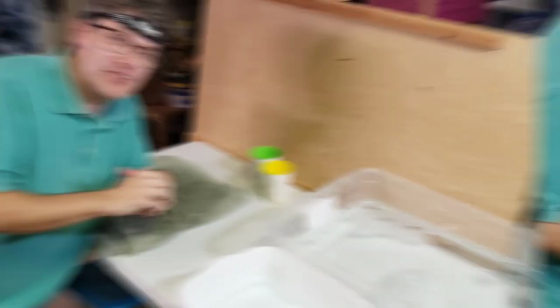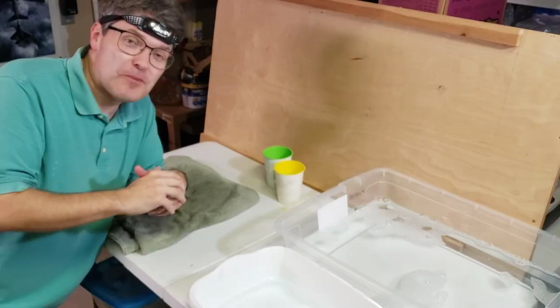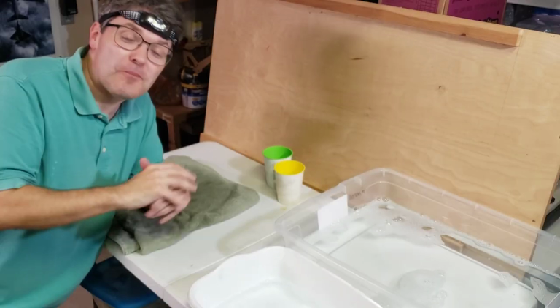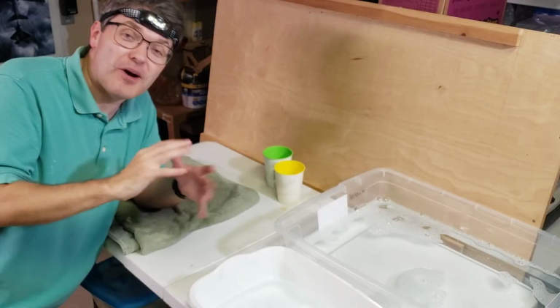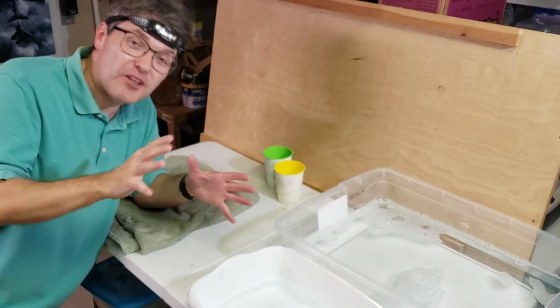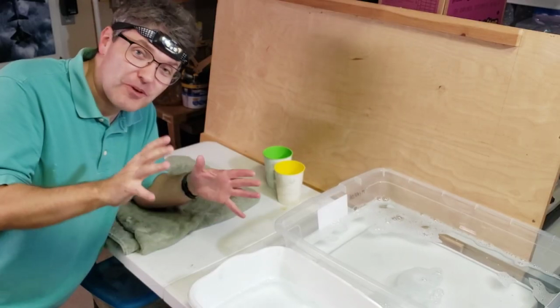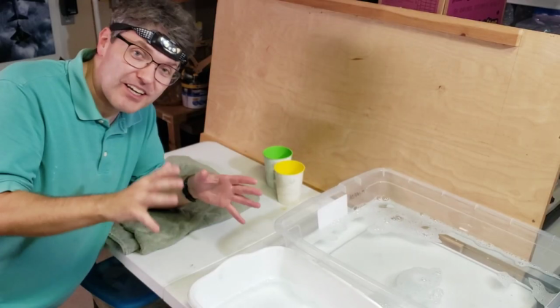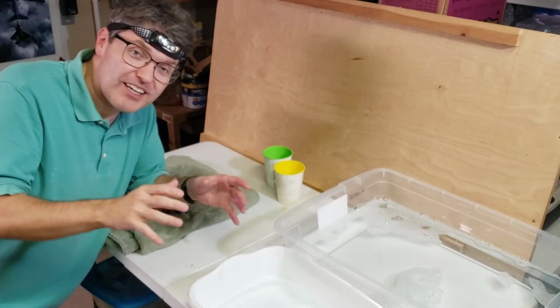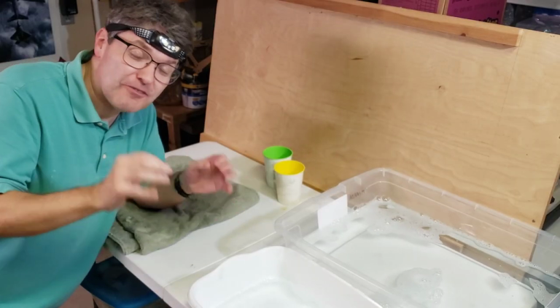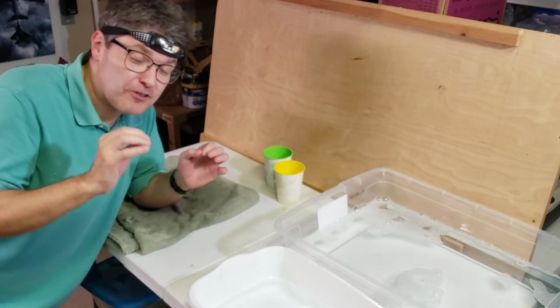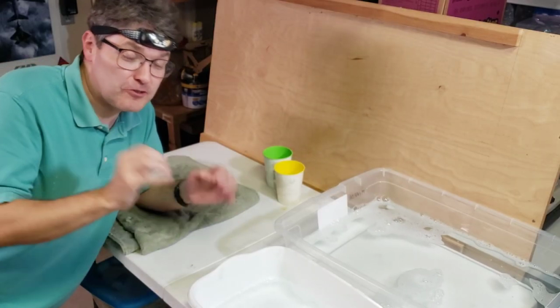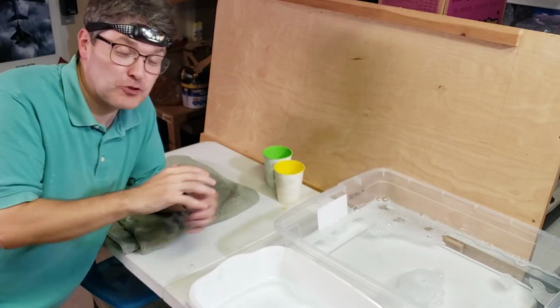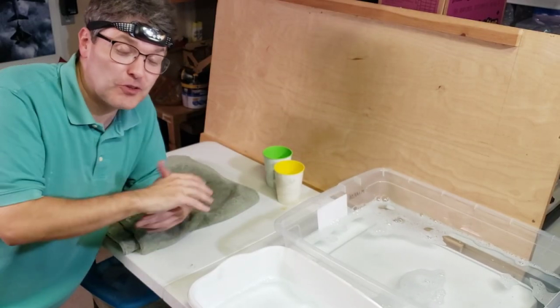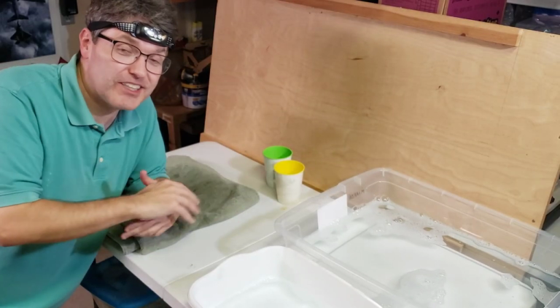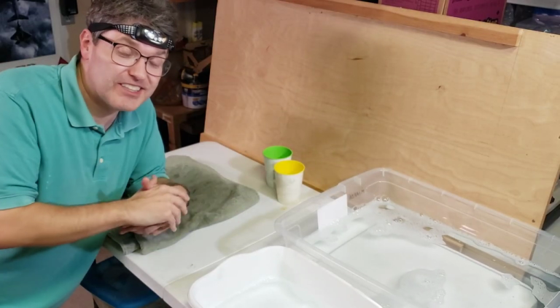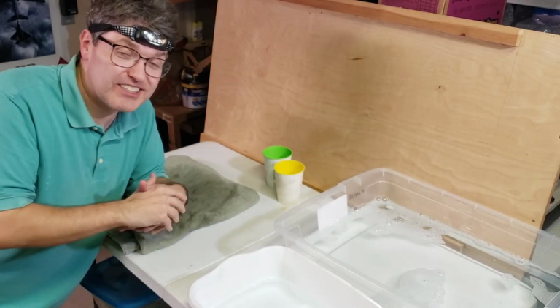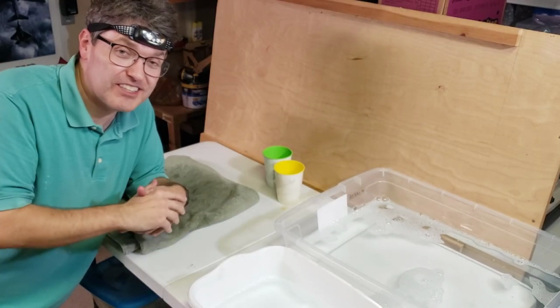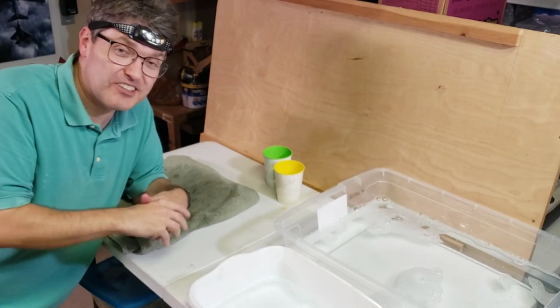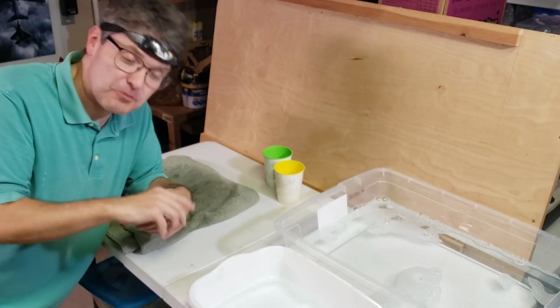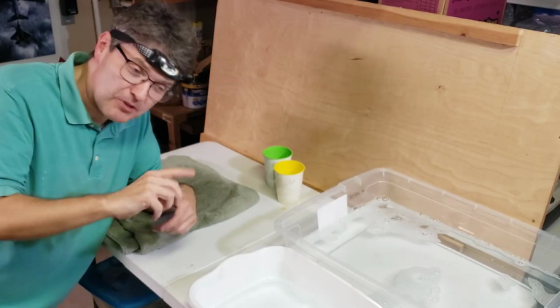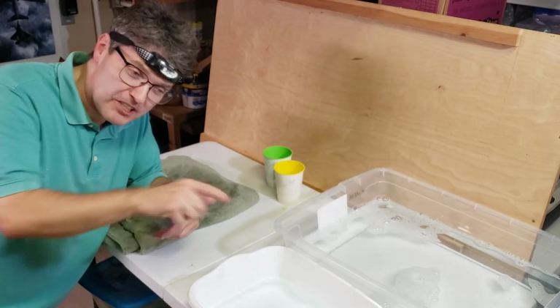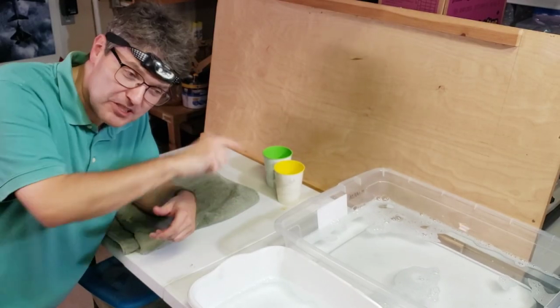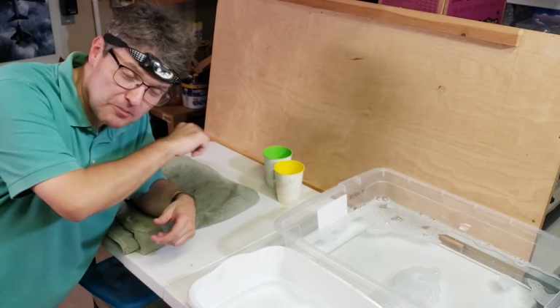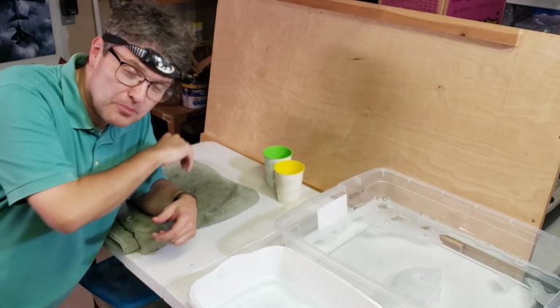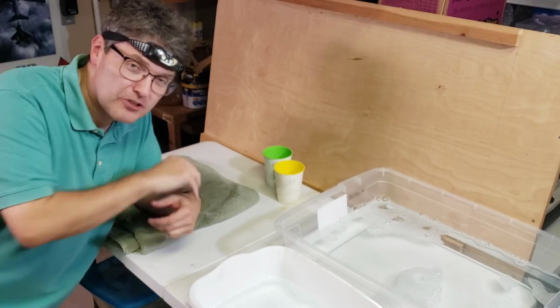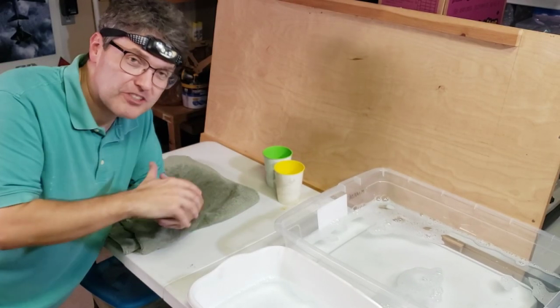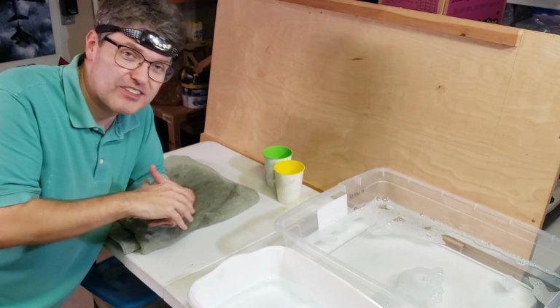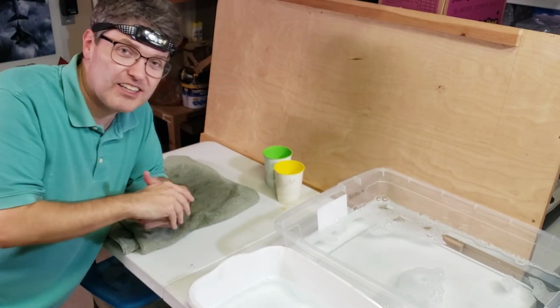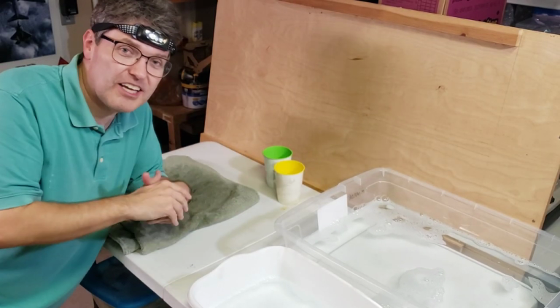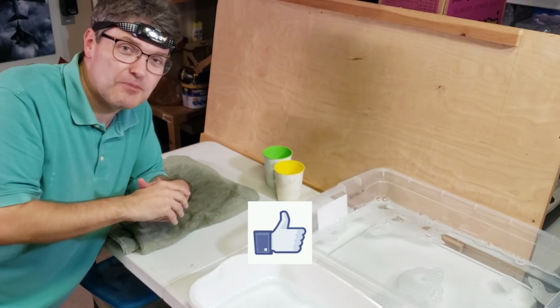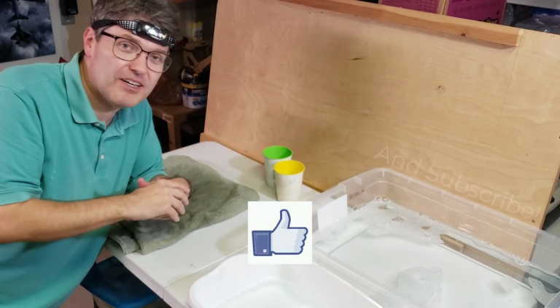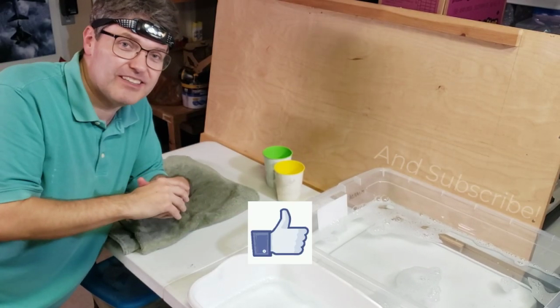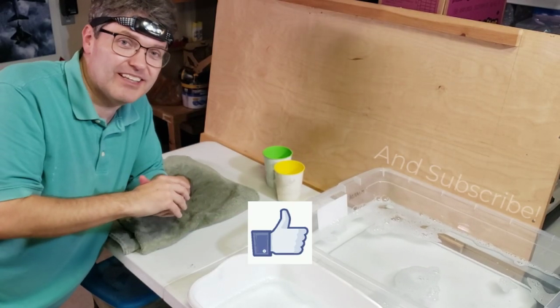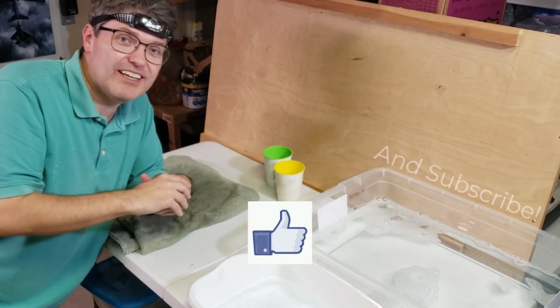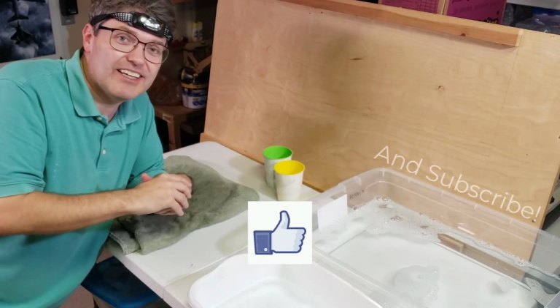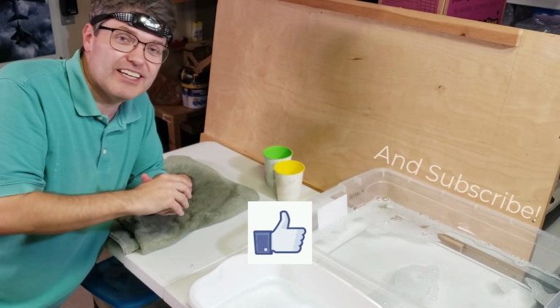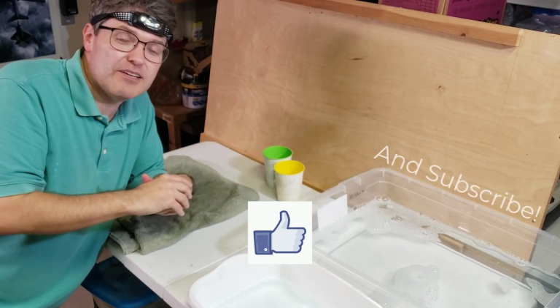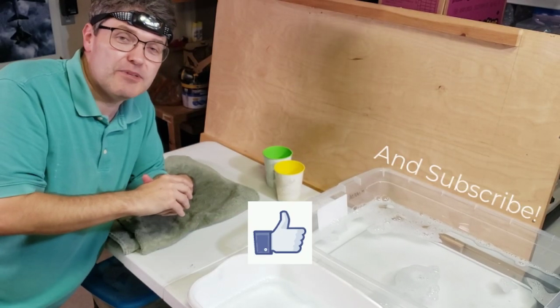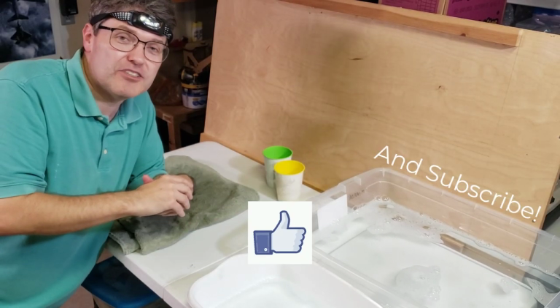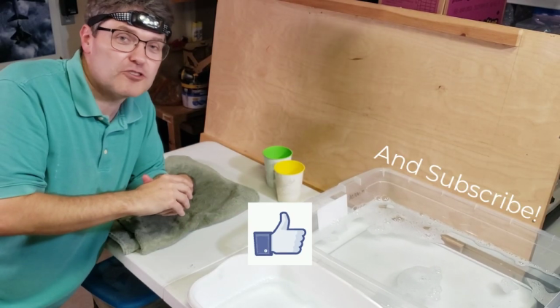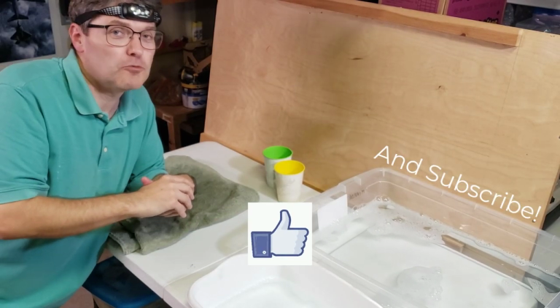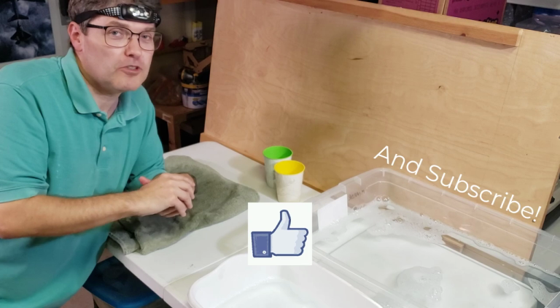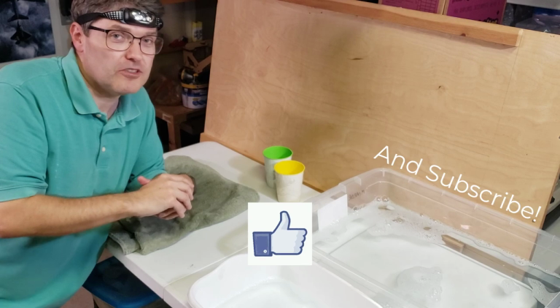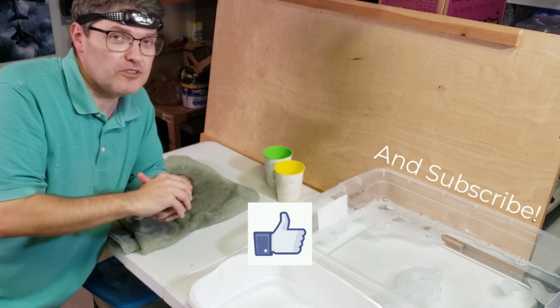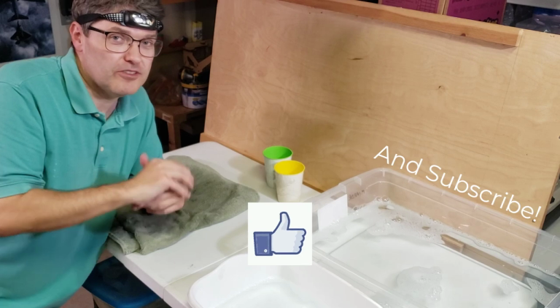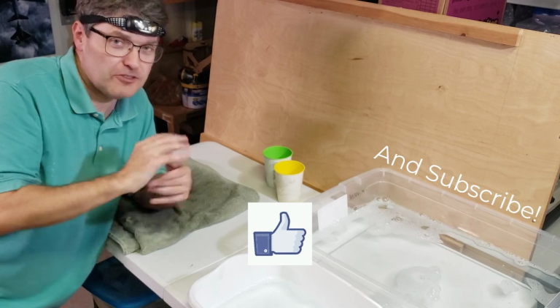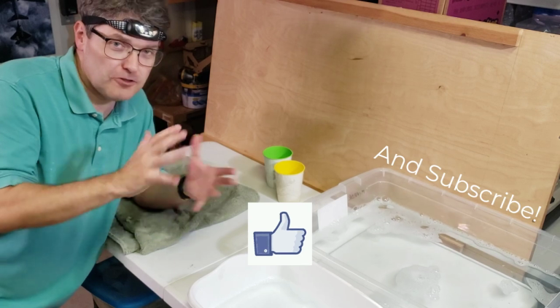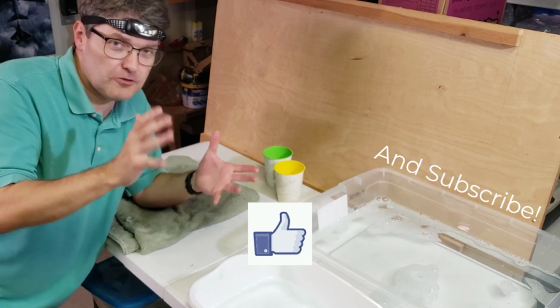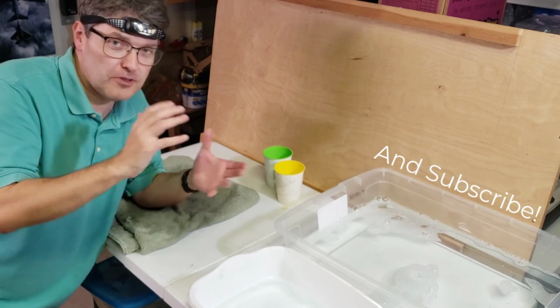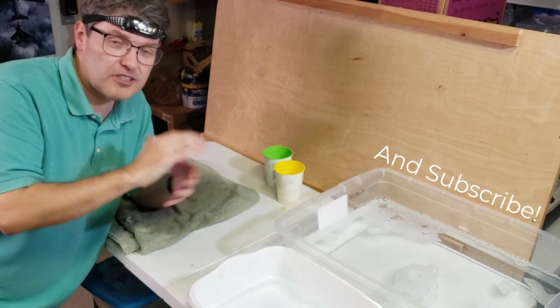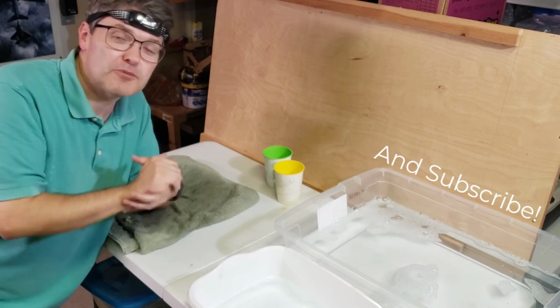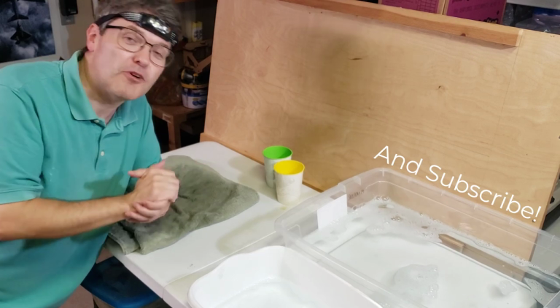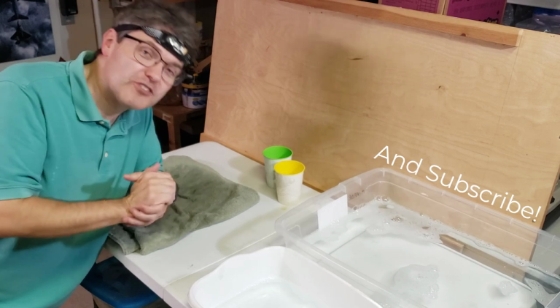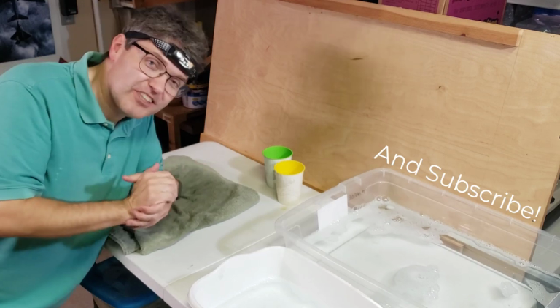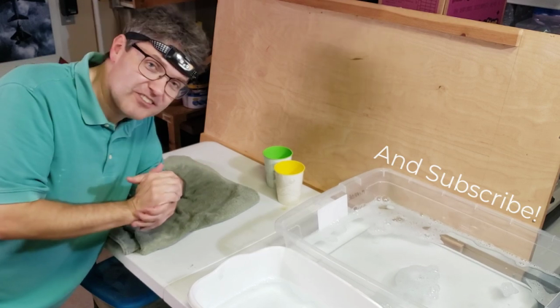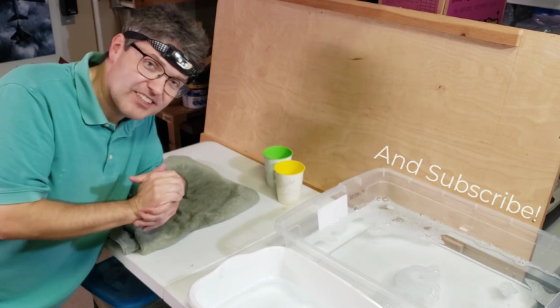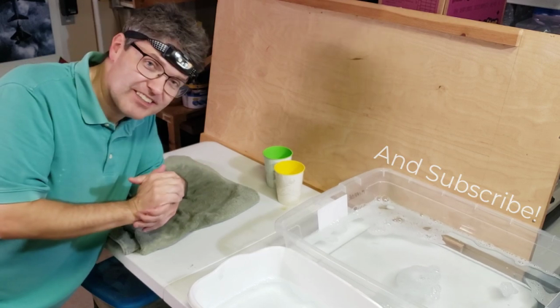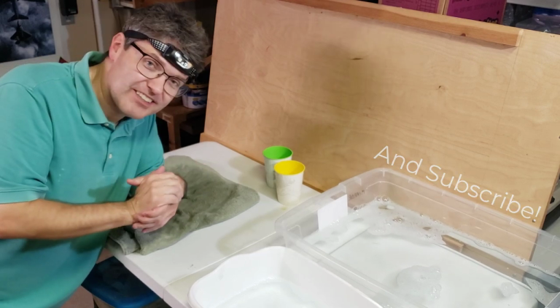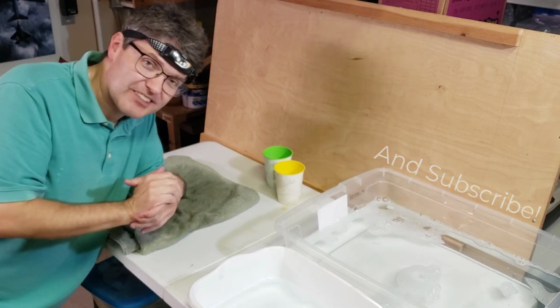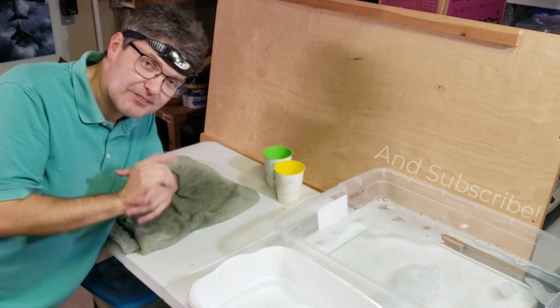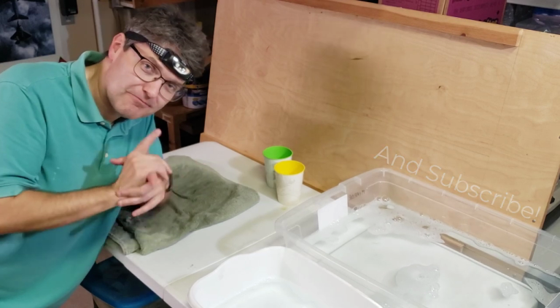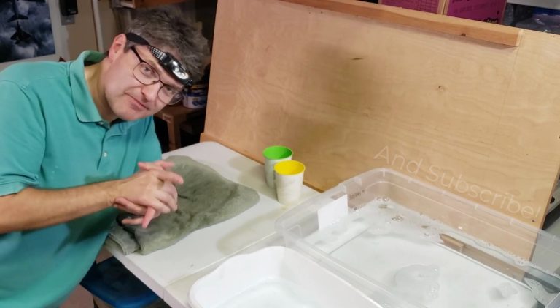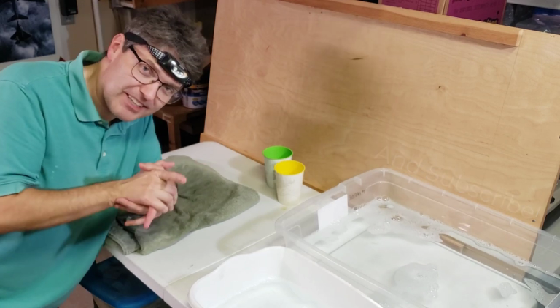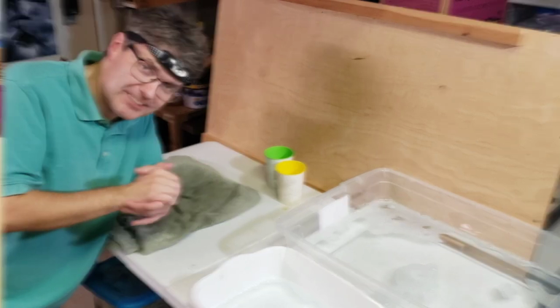By the way, if you're enjoying this series, please push the like button — it means the world to small channels like this. Thanks.